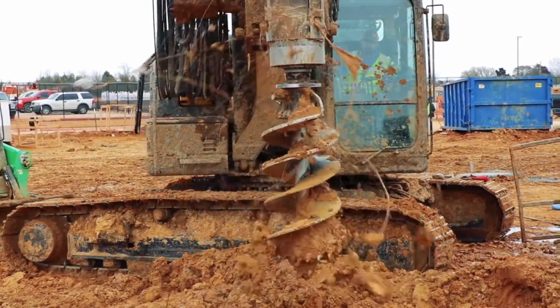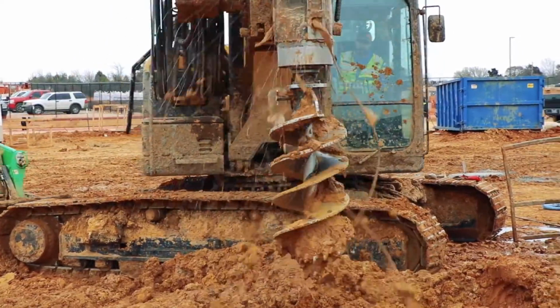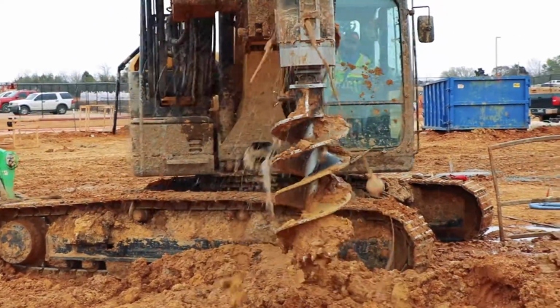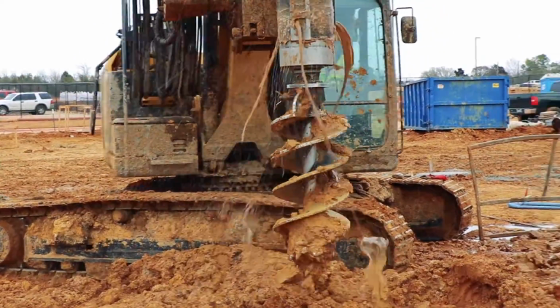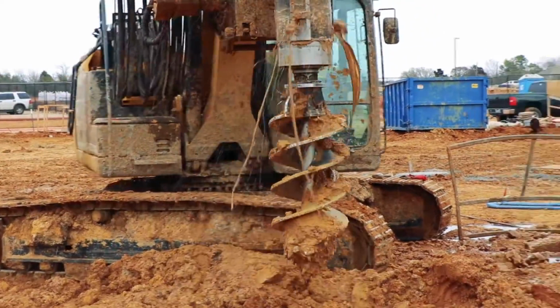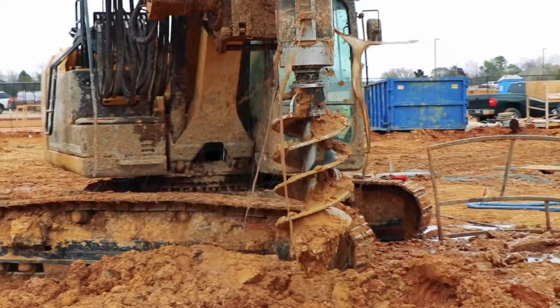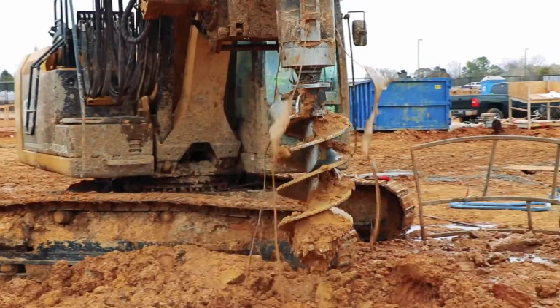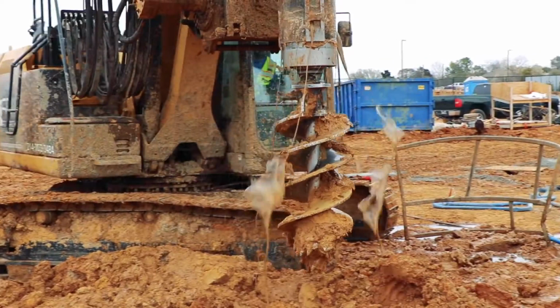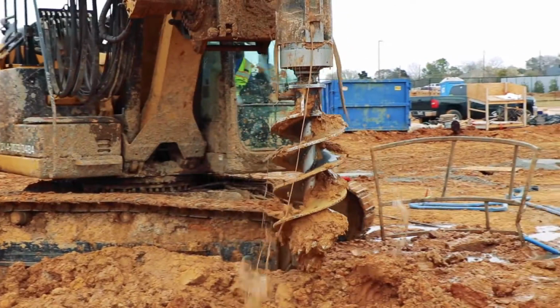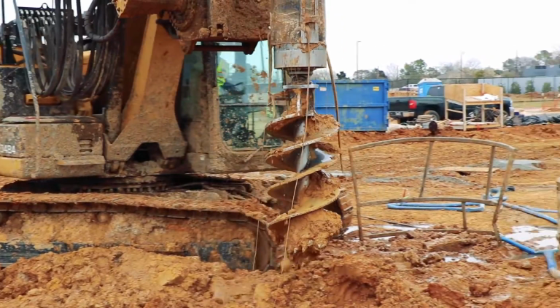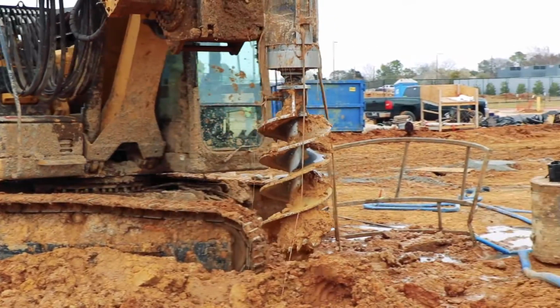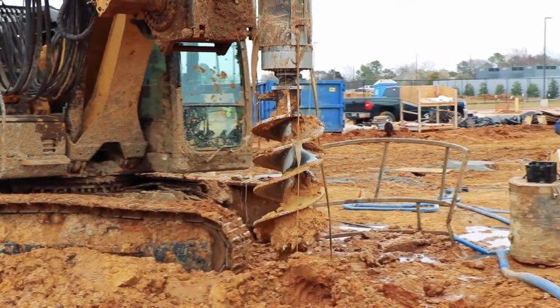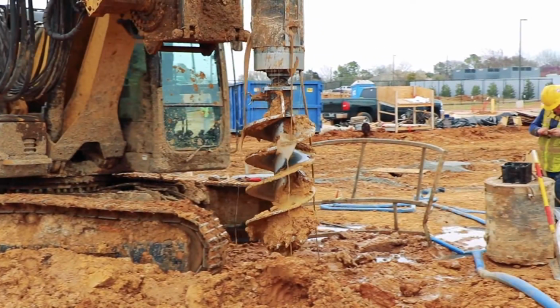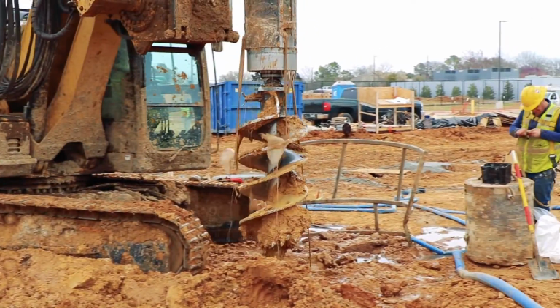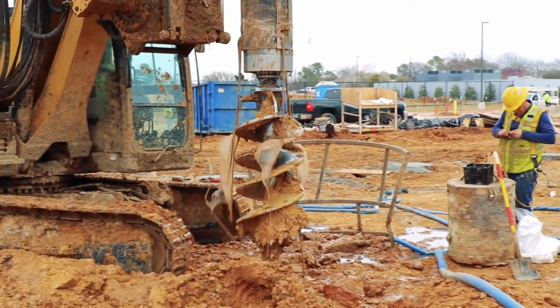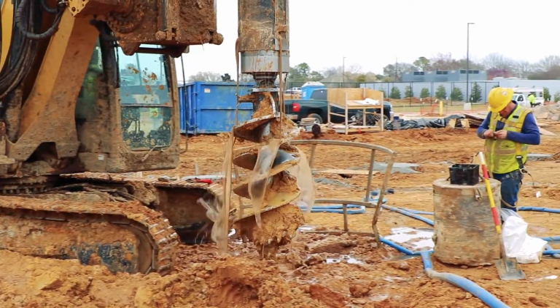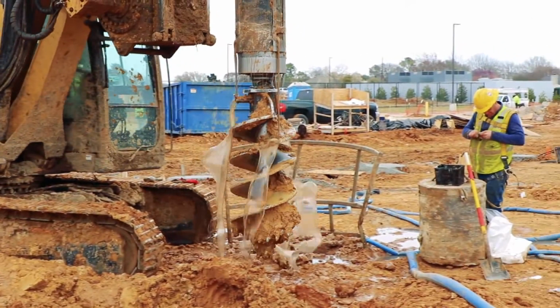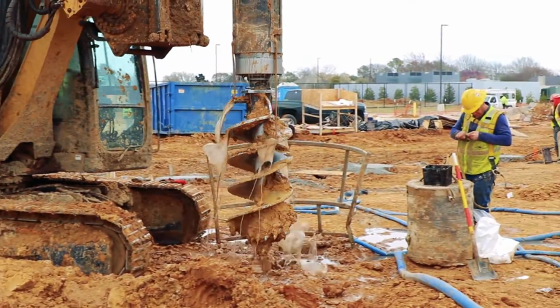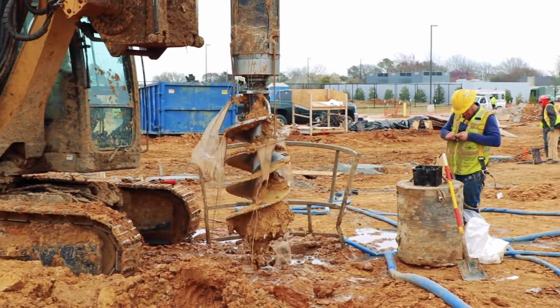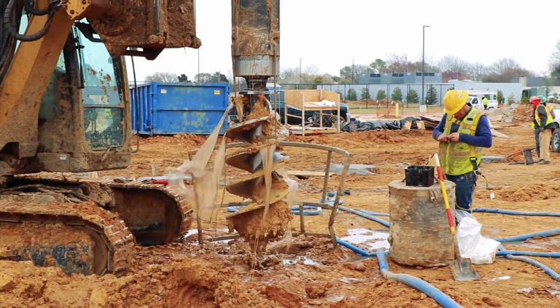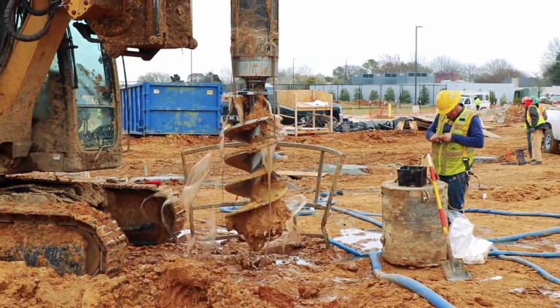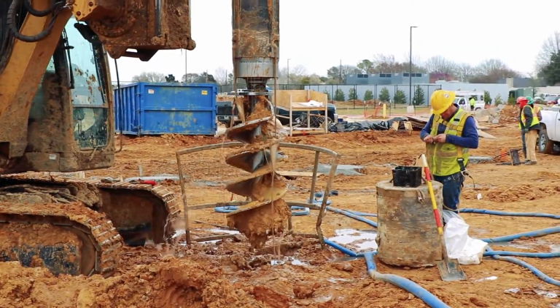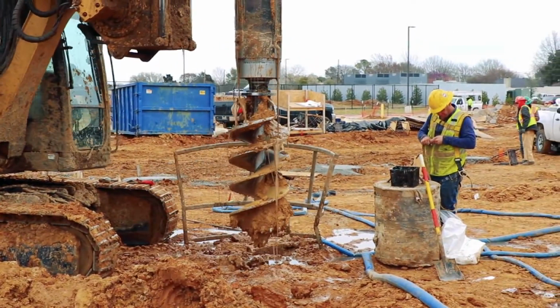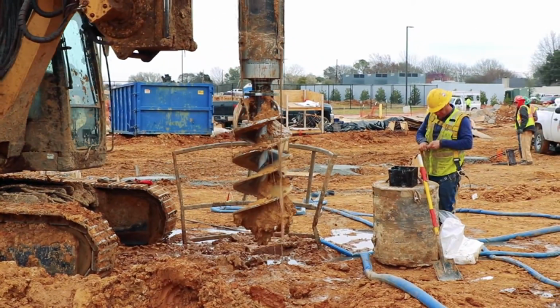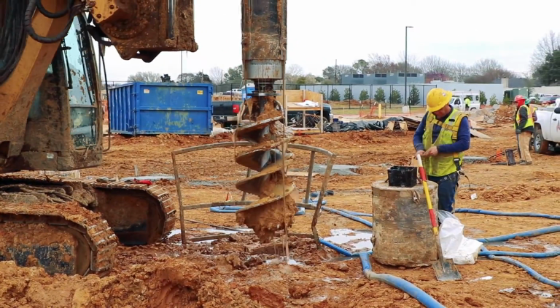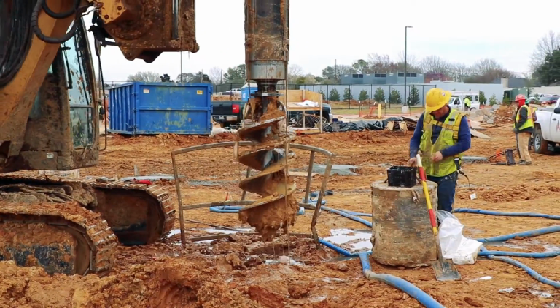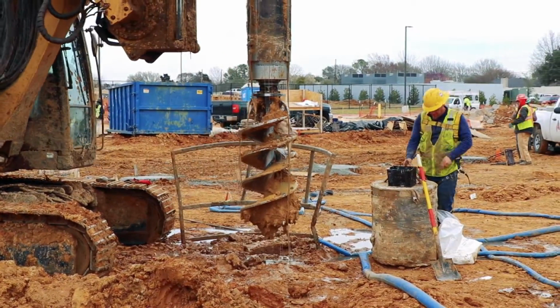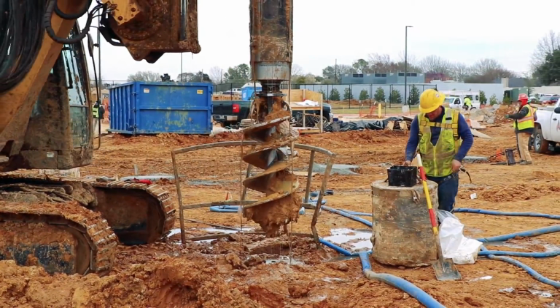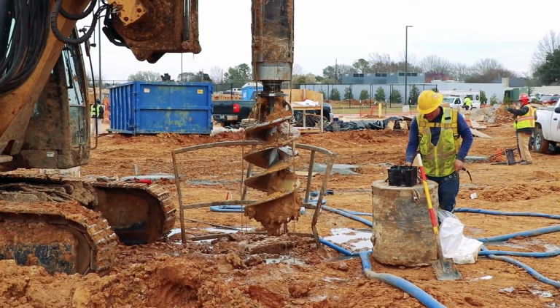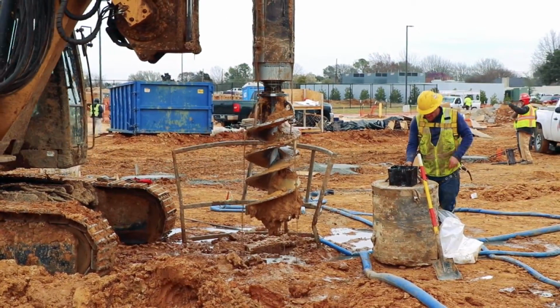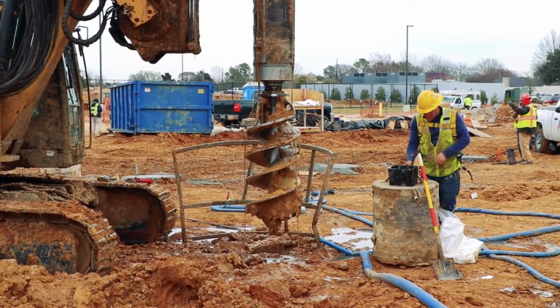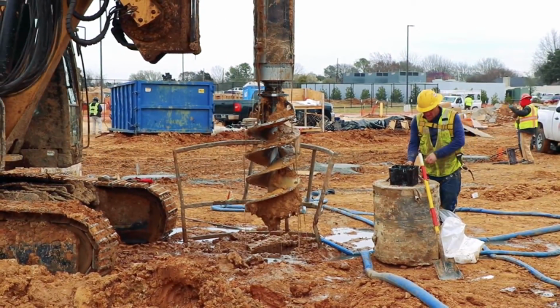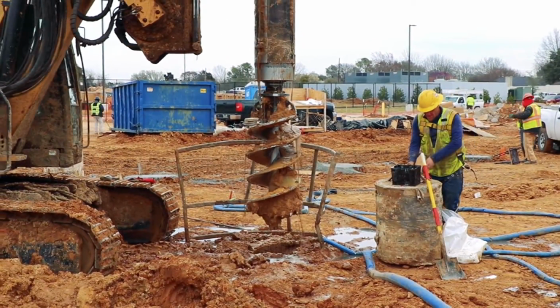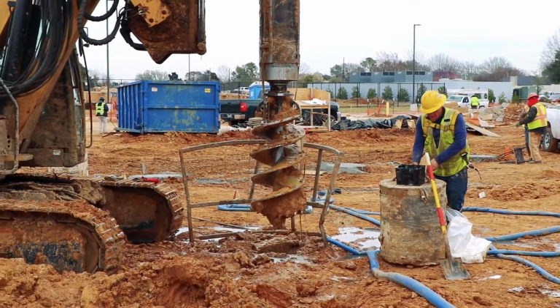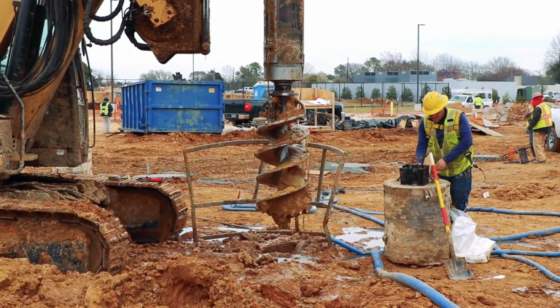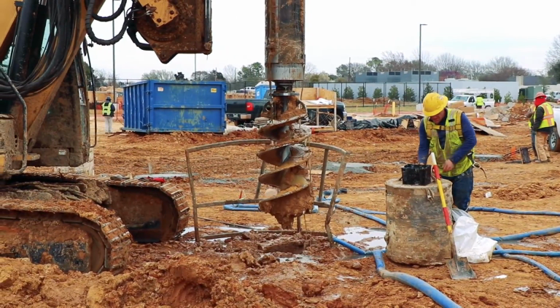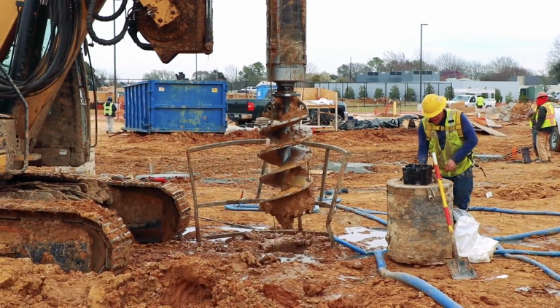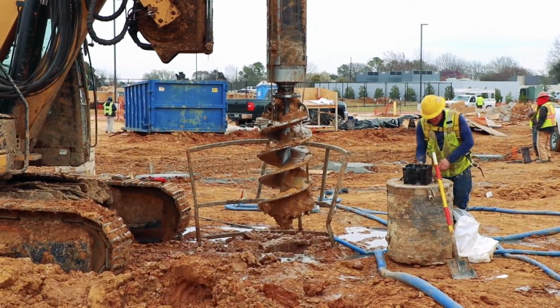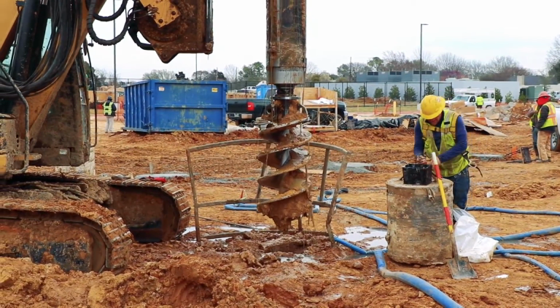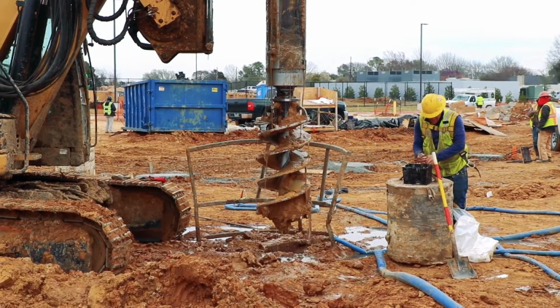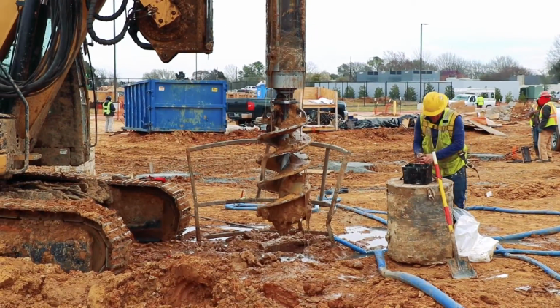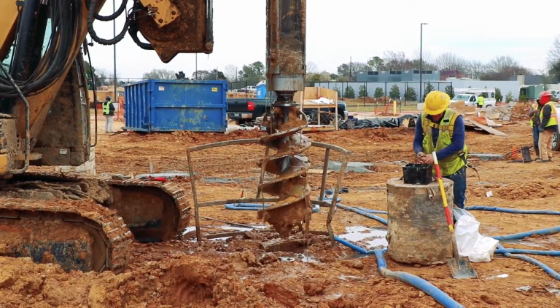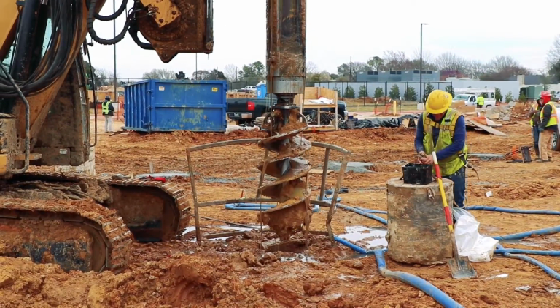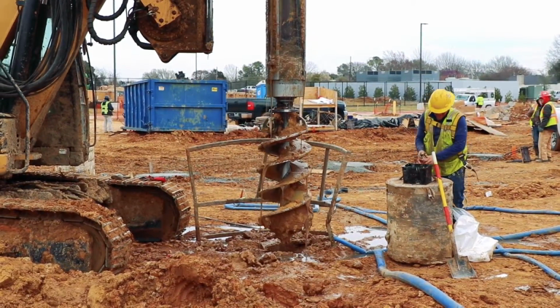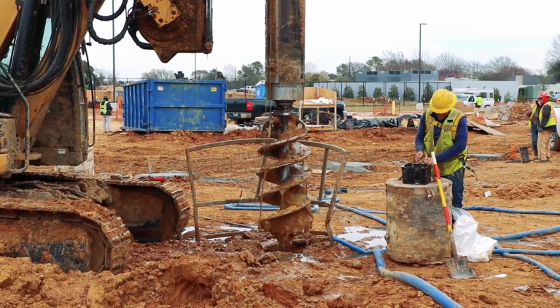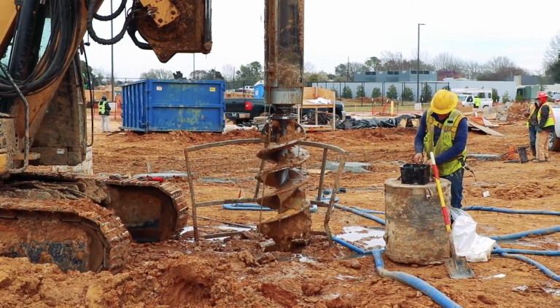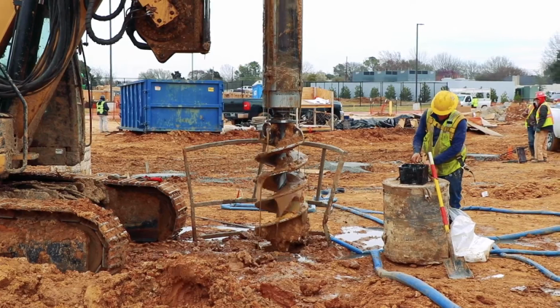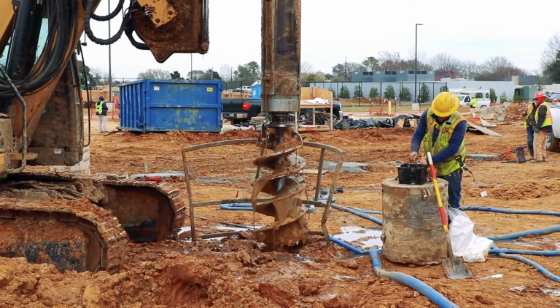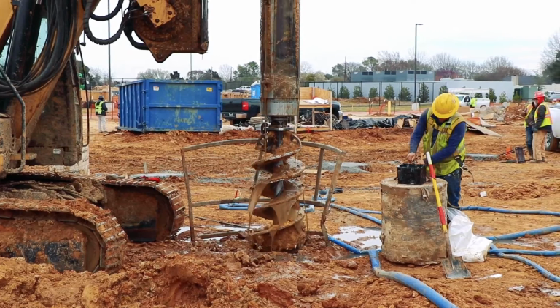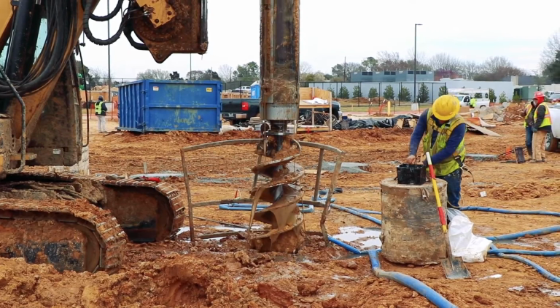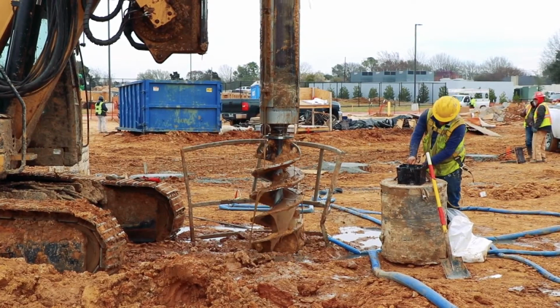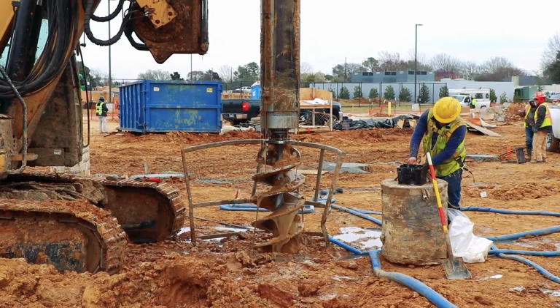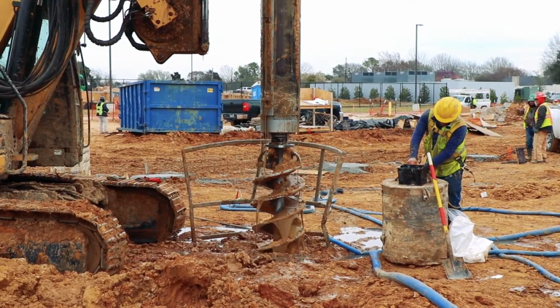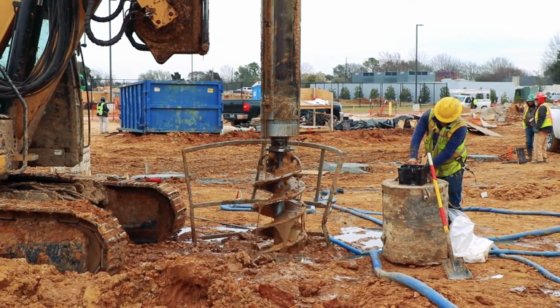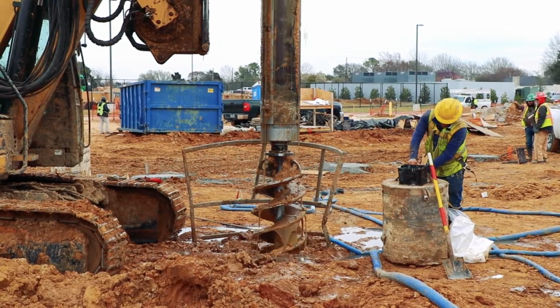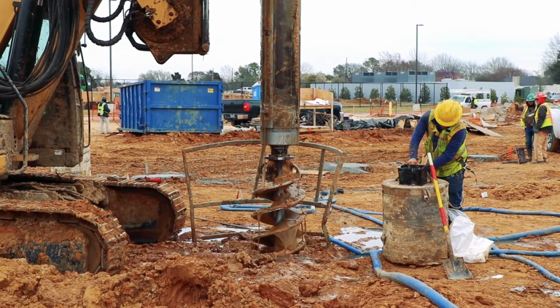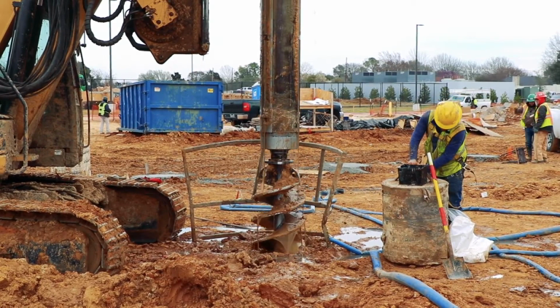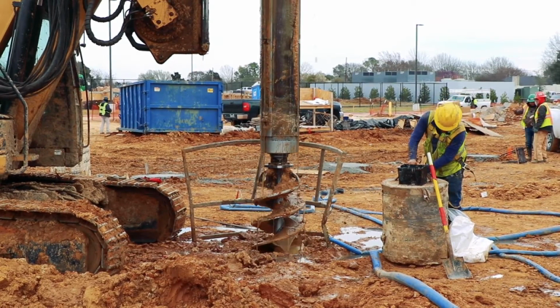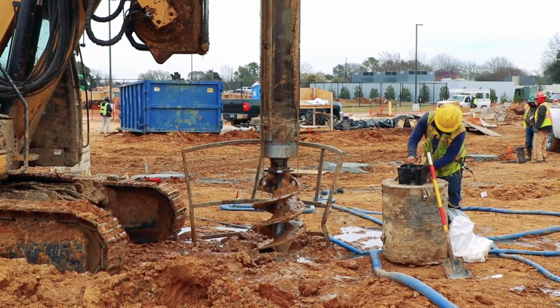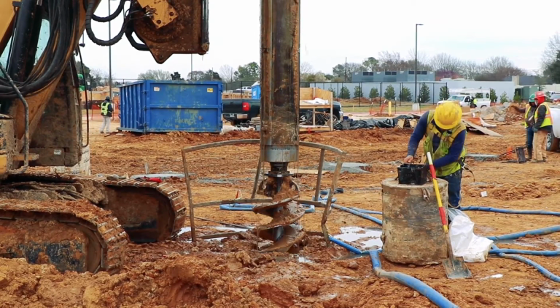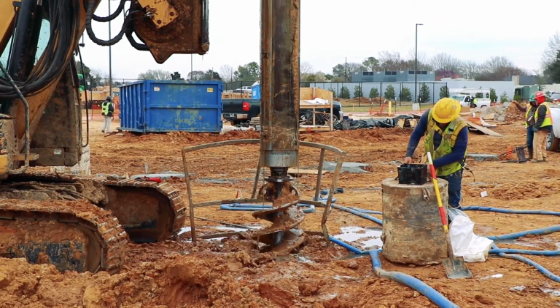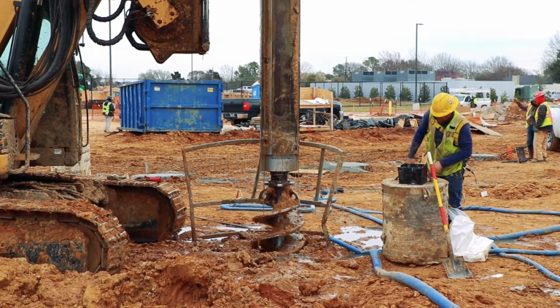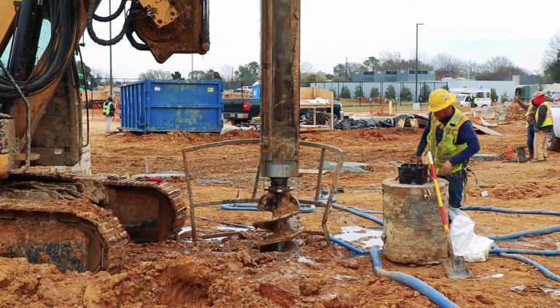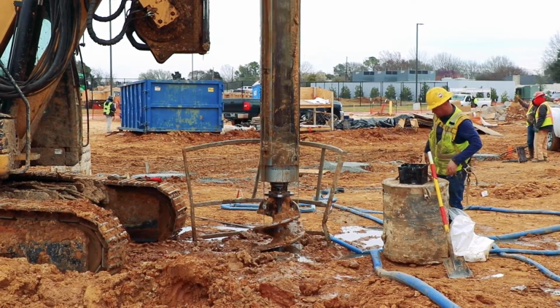This is a messy process and can present hazards to the job site and requires the utmost care by the construction crews.